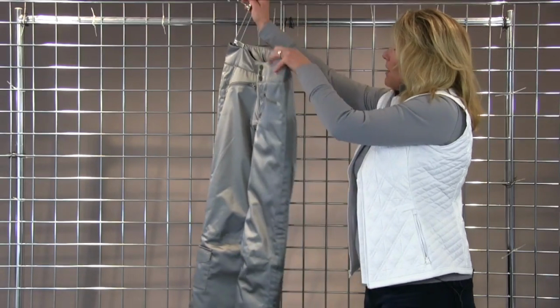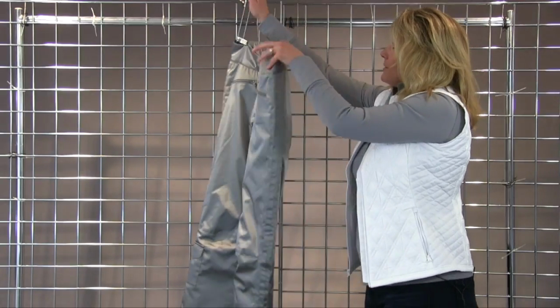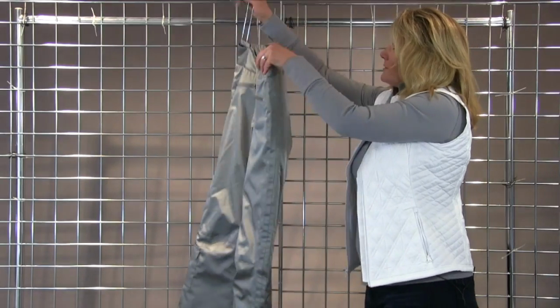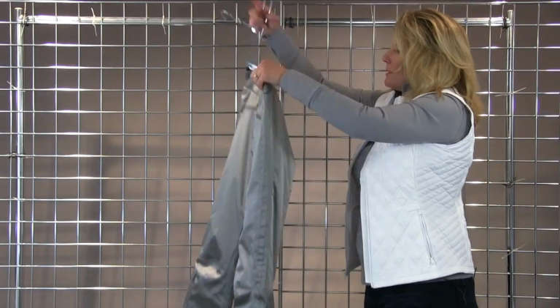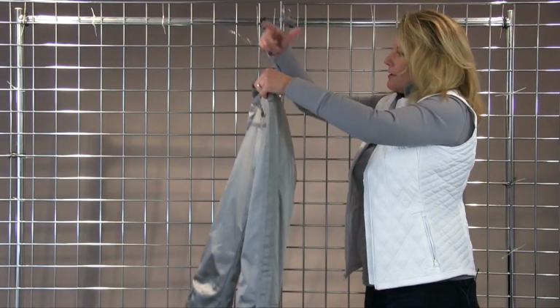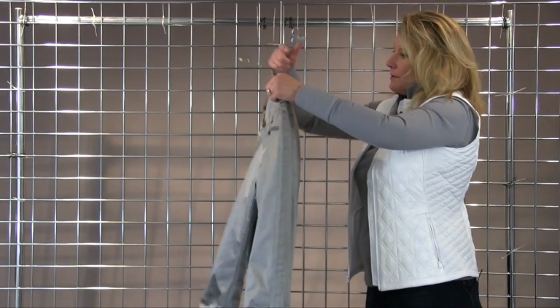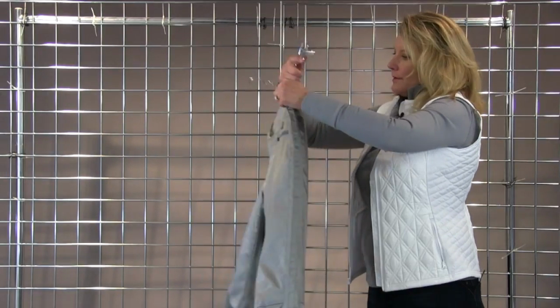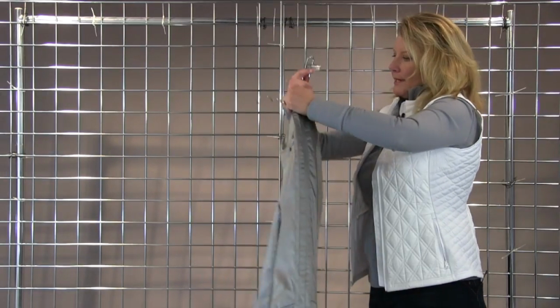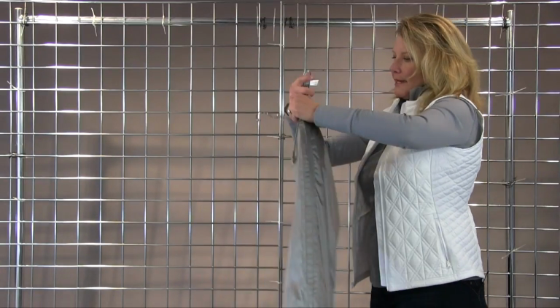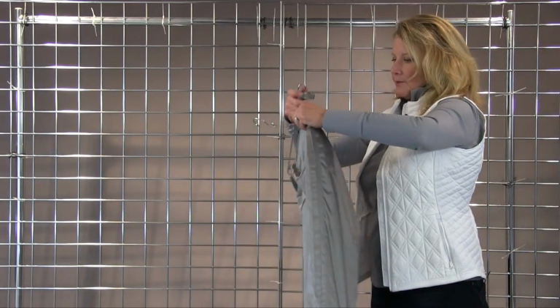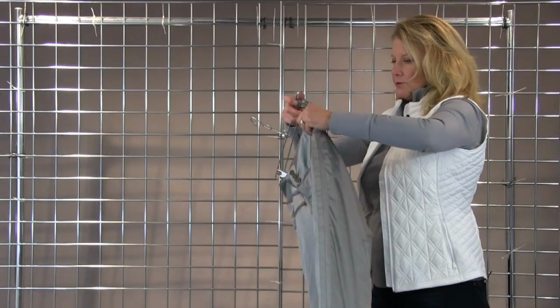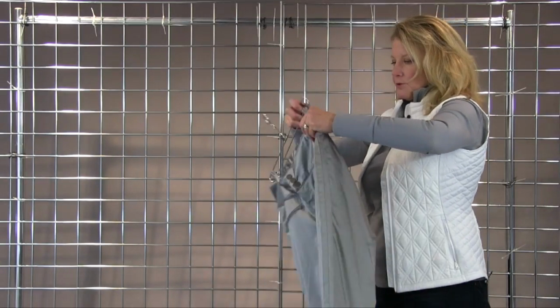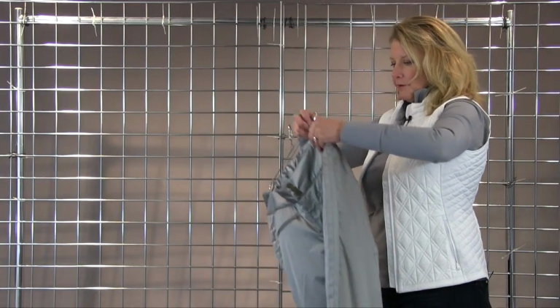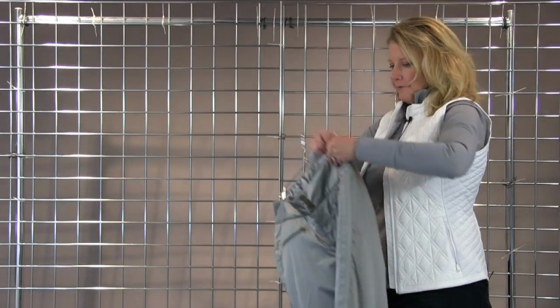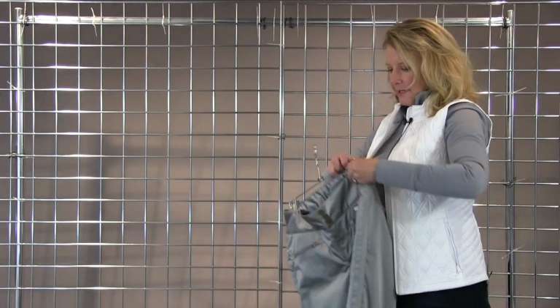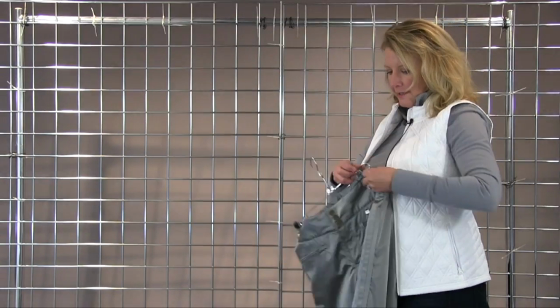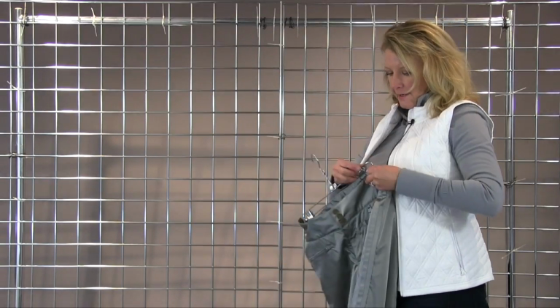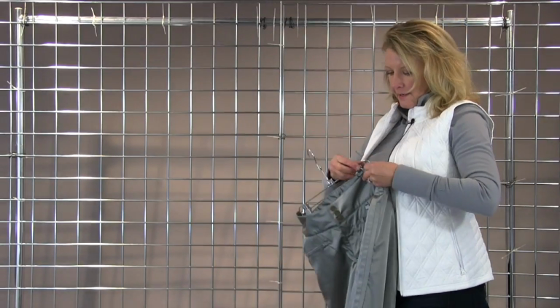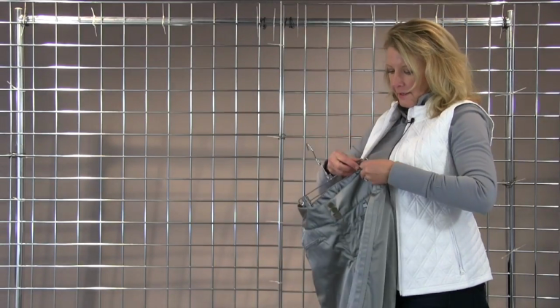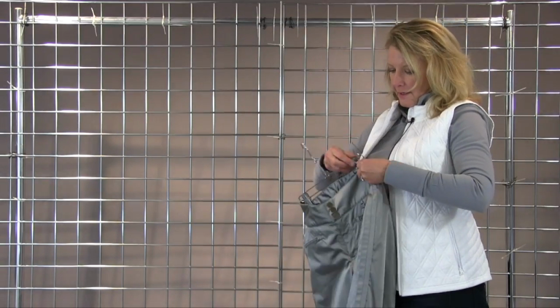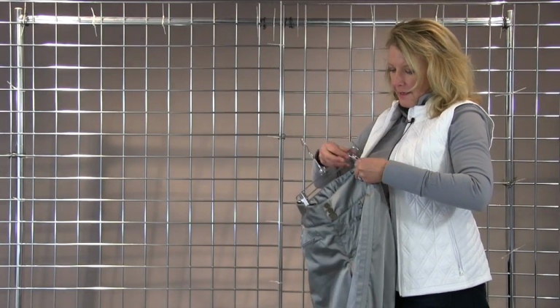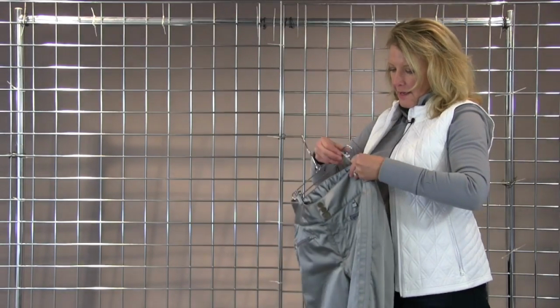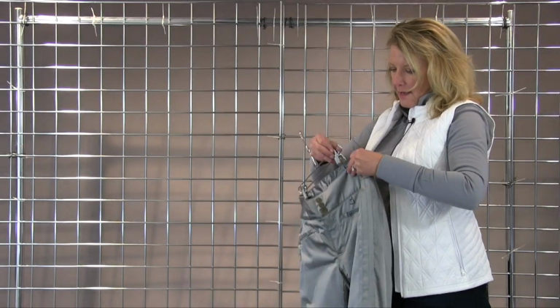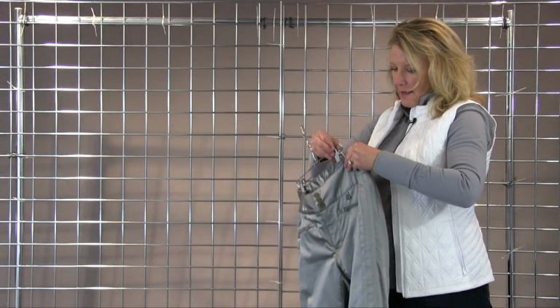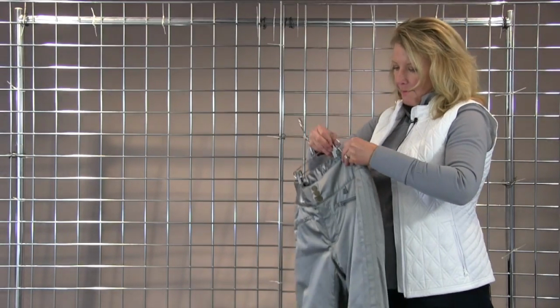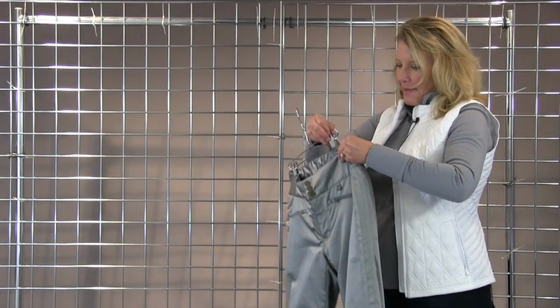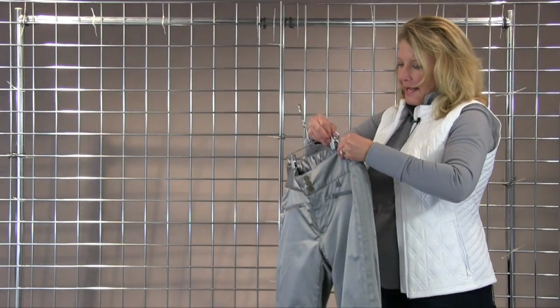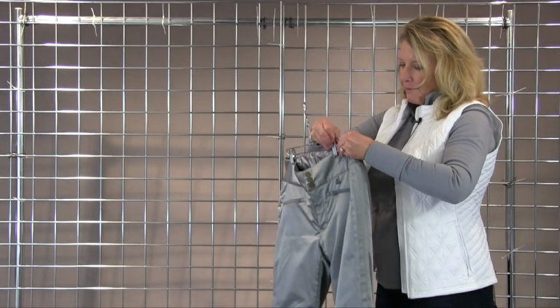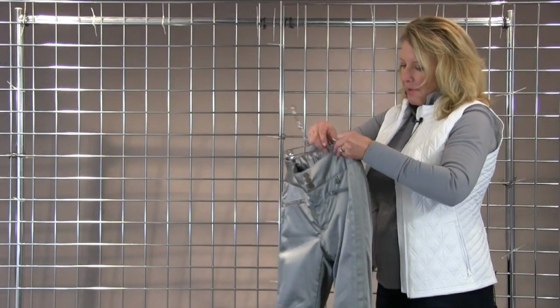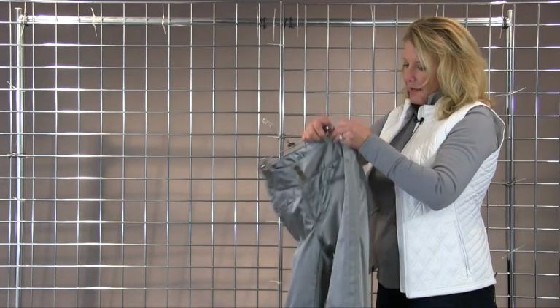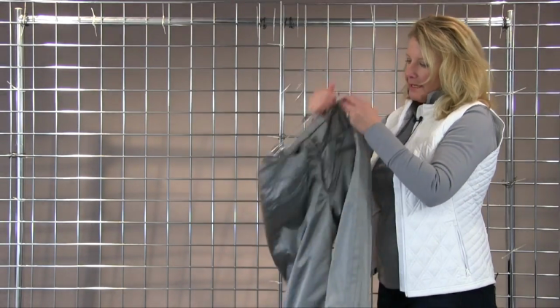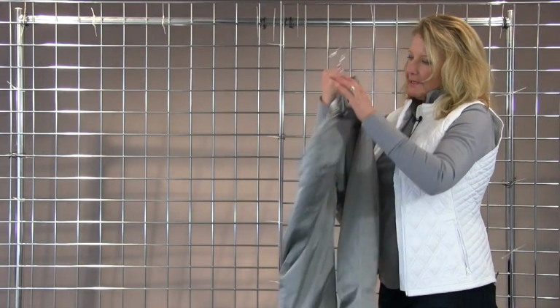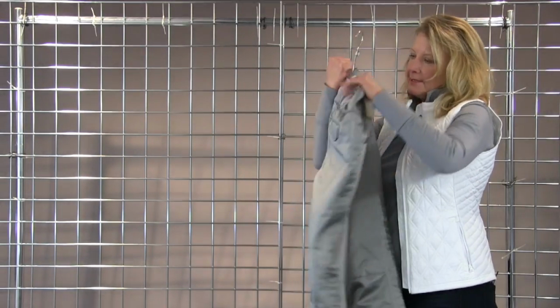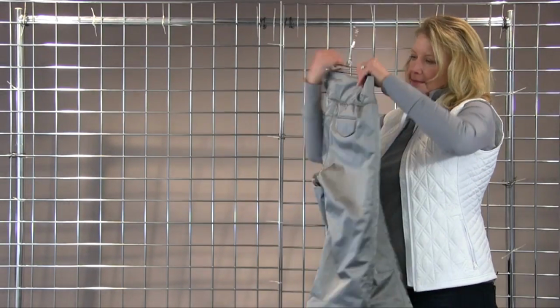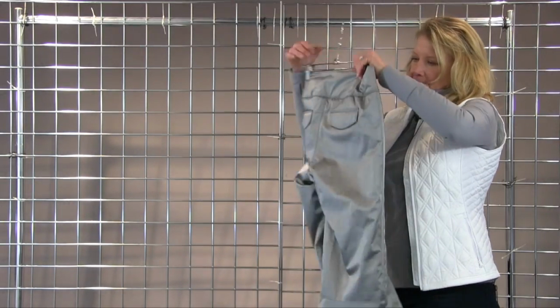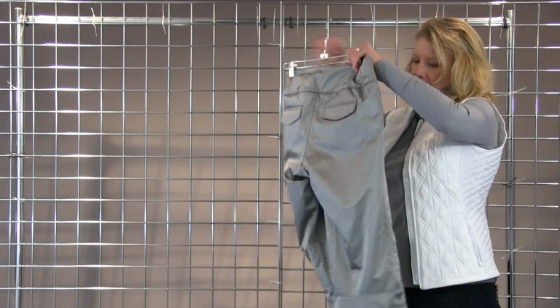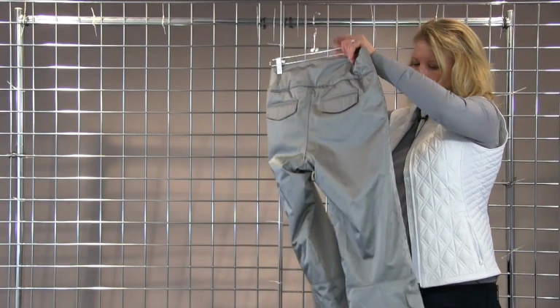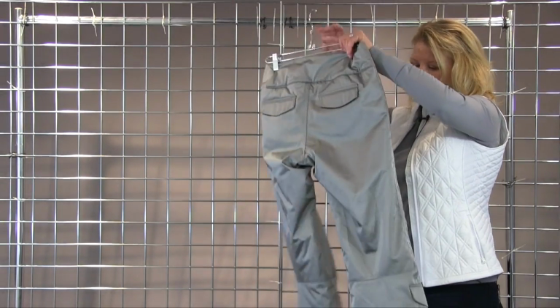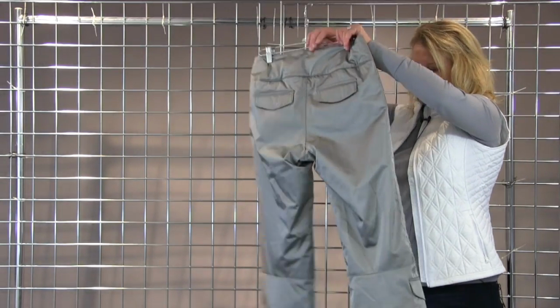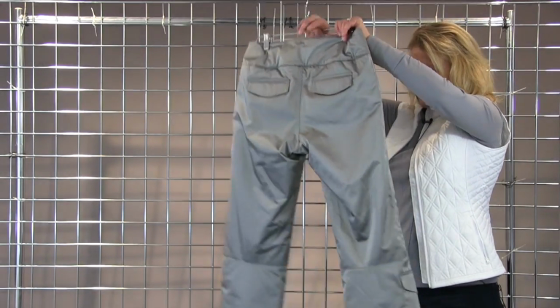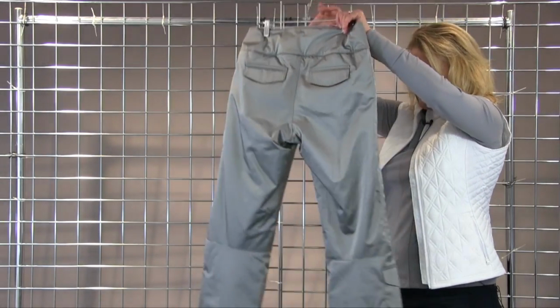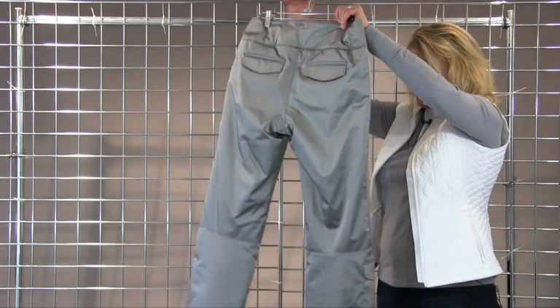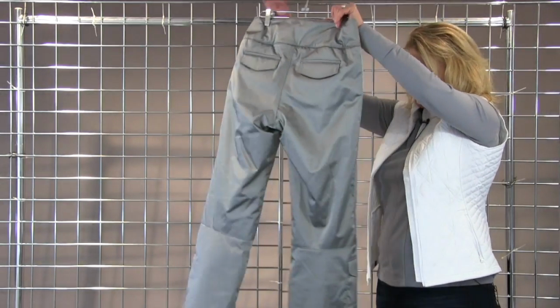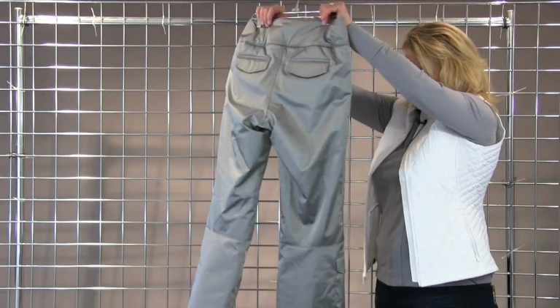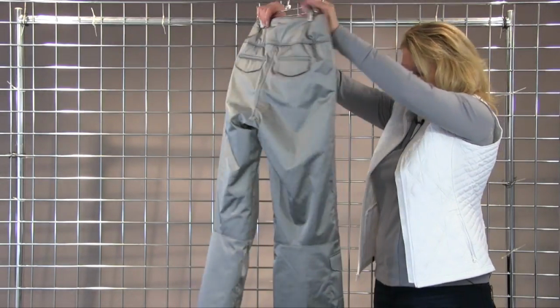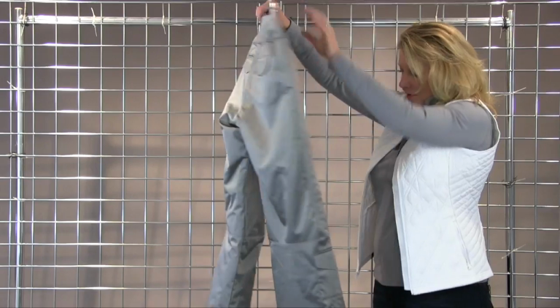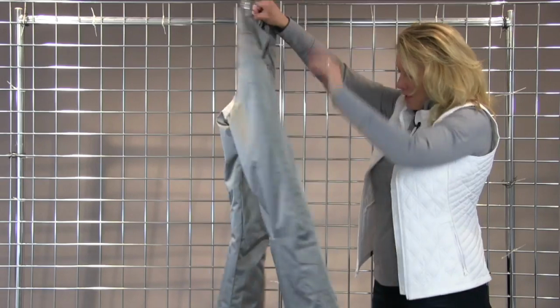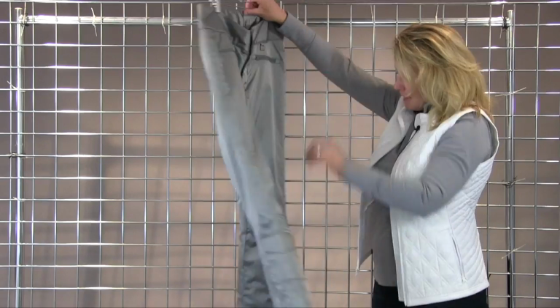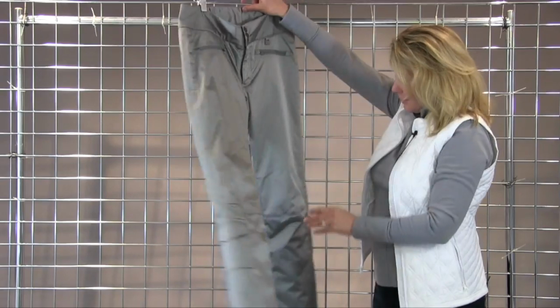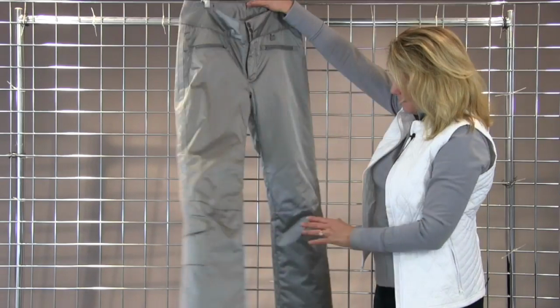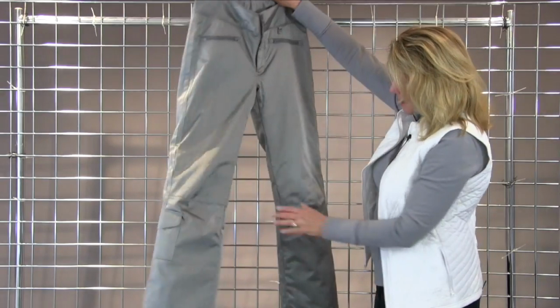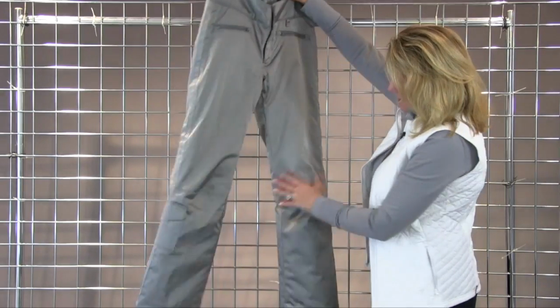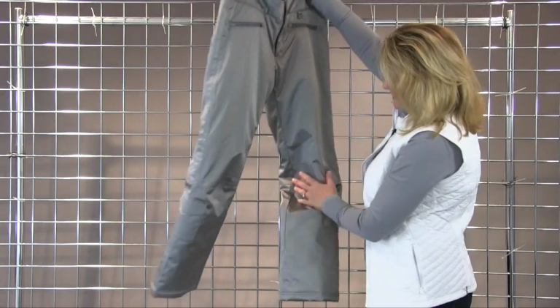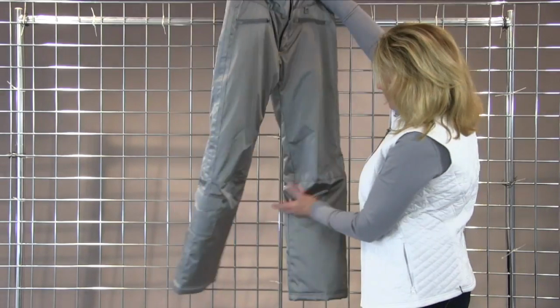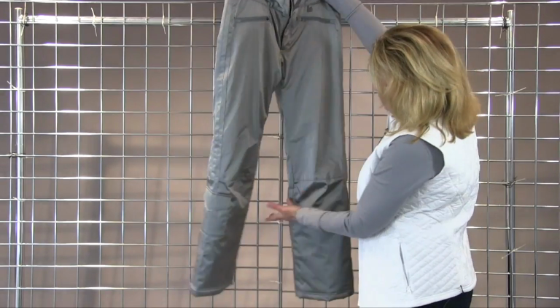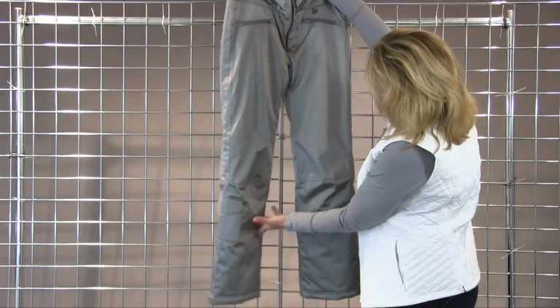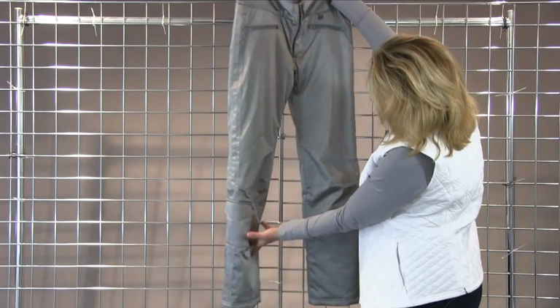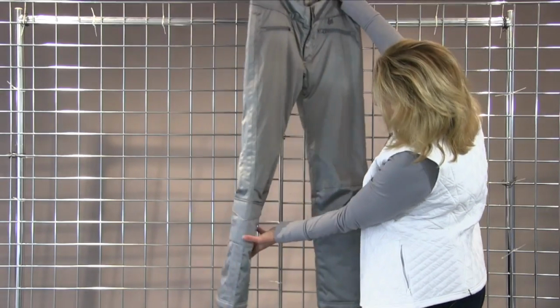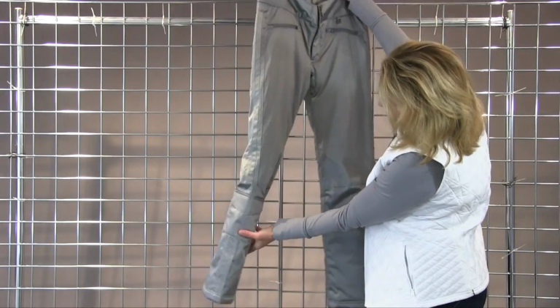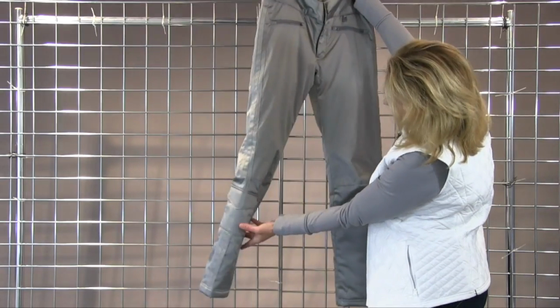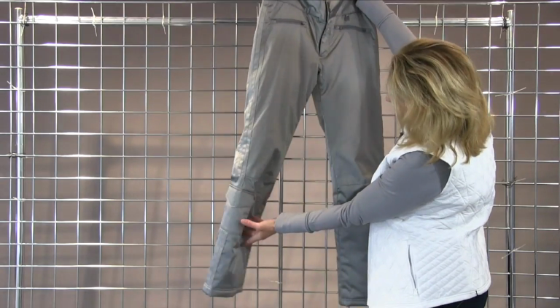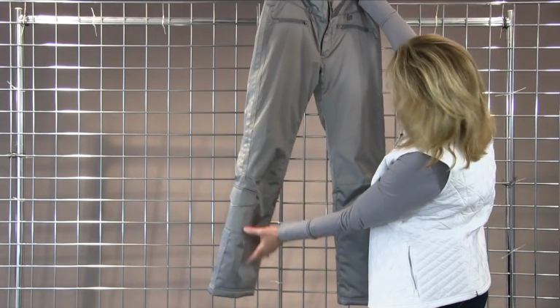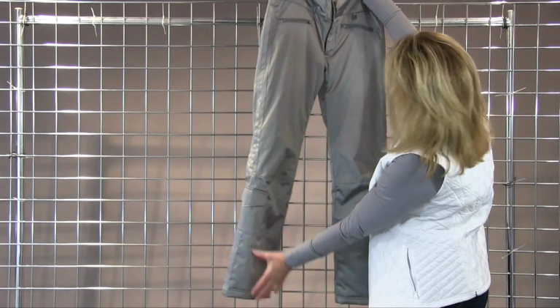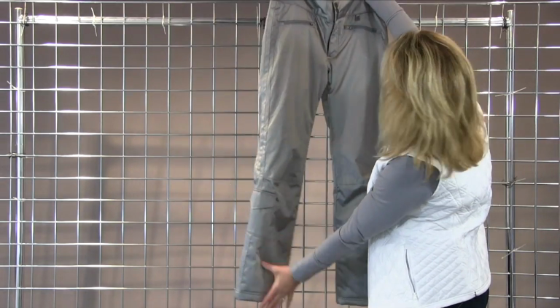It also has terrific back pockets and a nice cargo pocket detailing at the side.